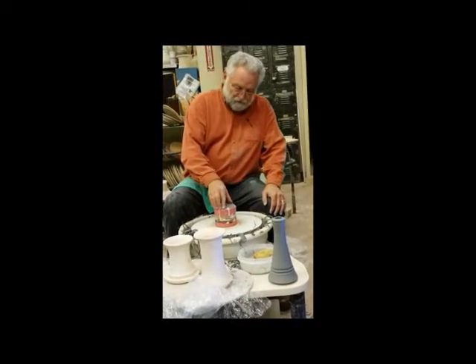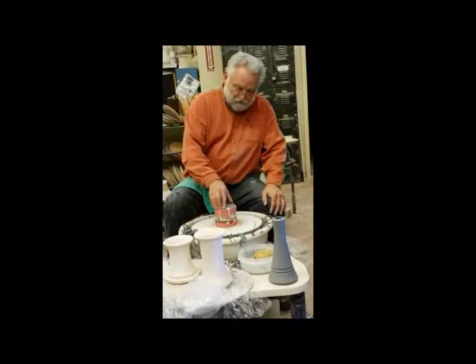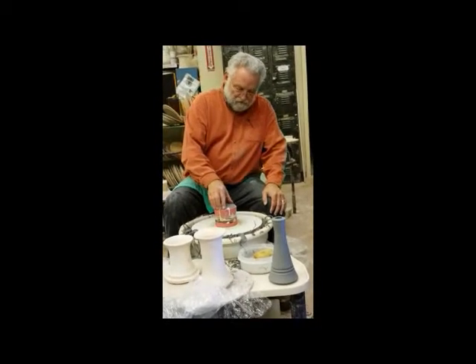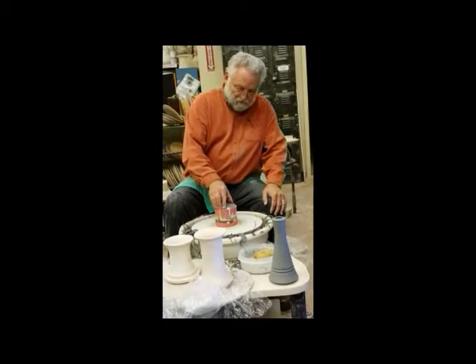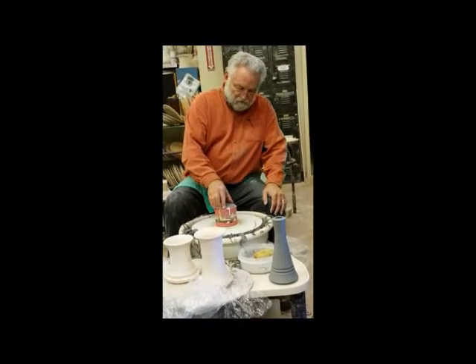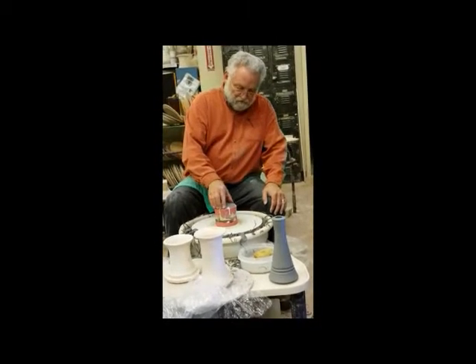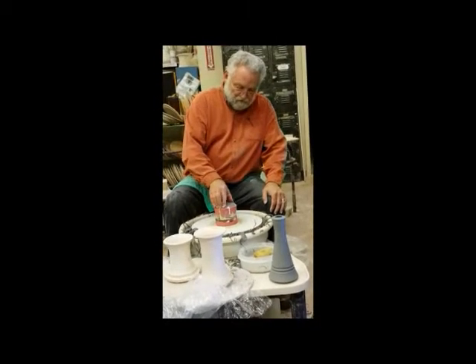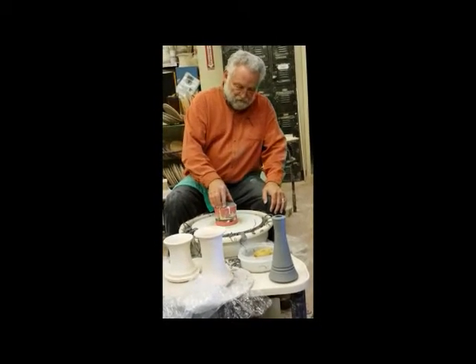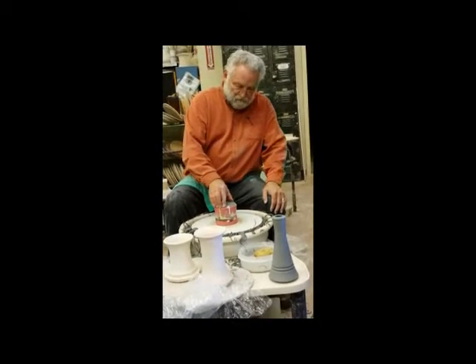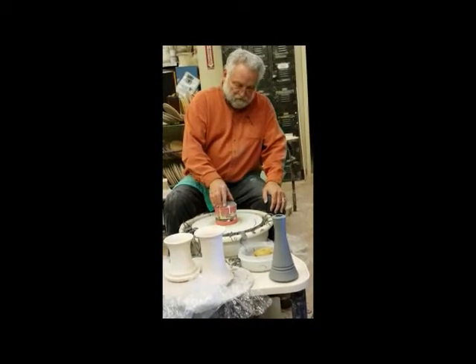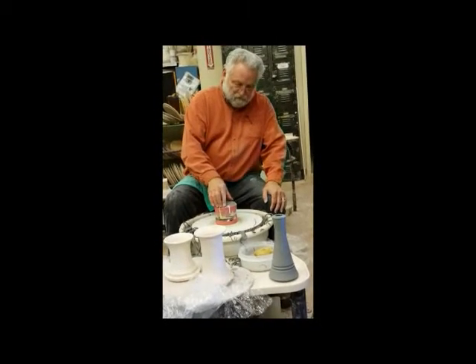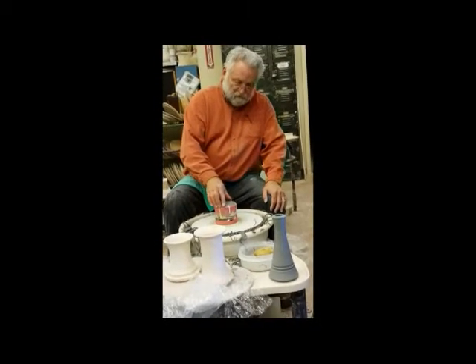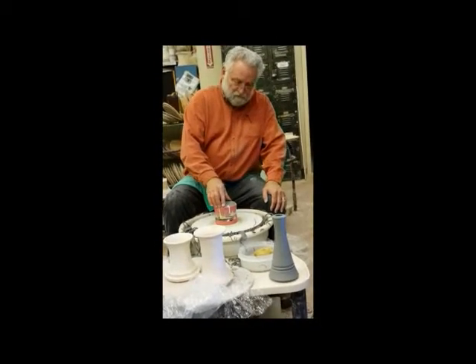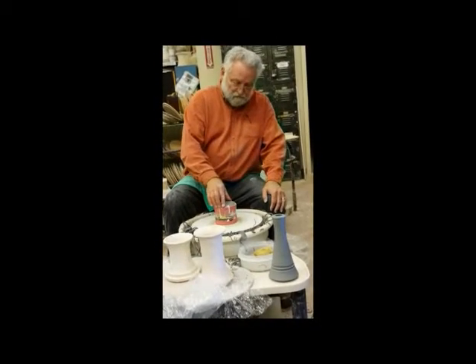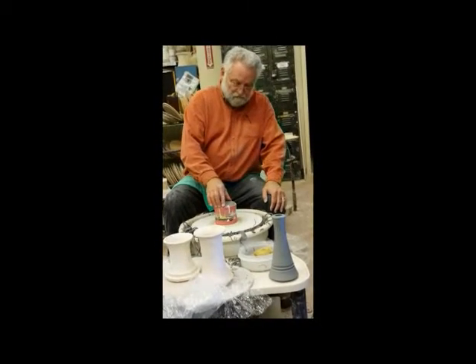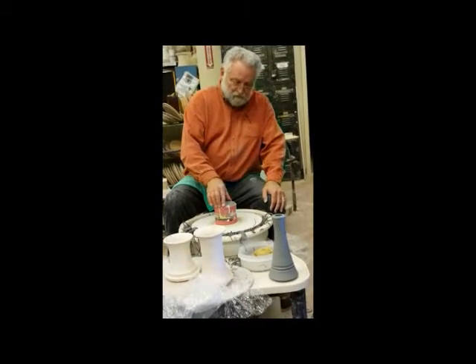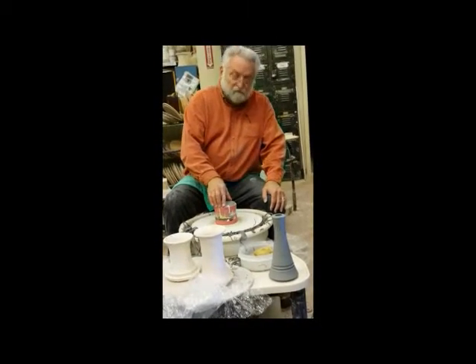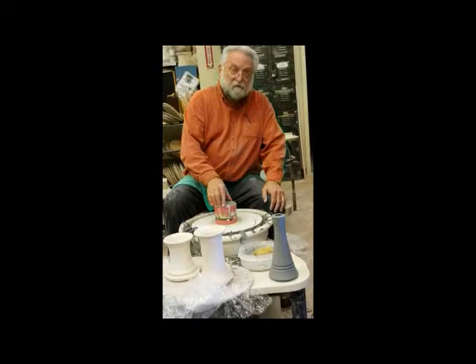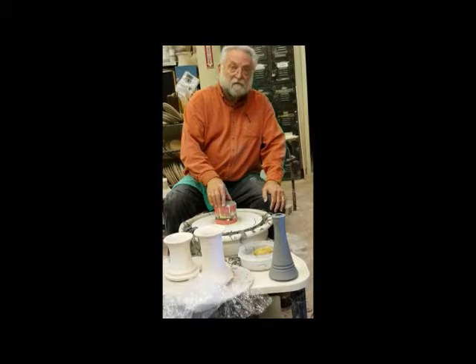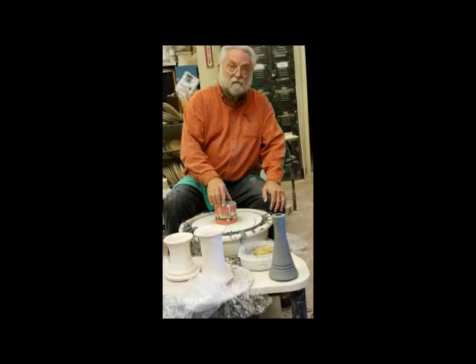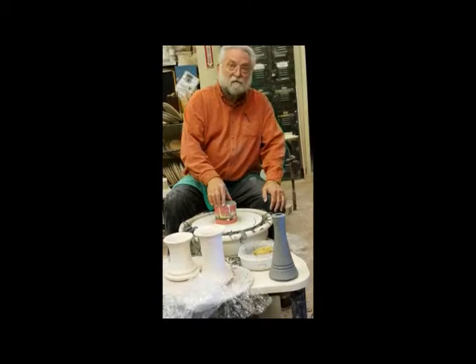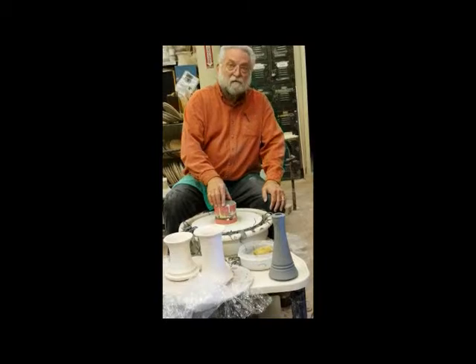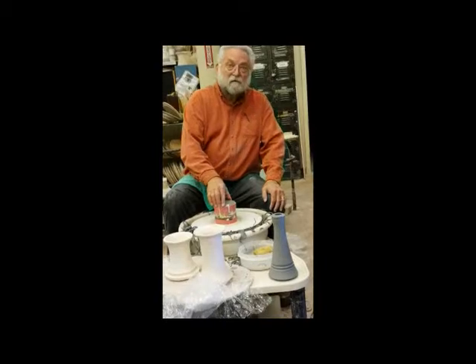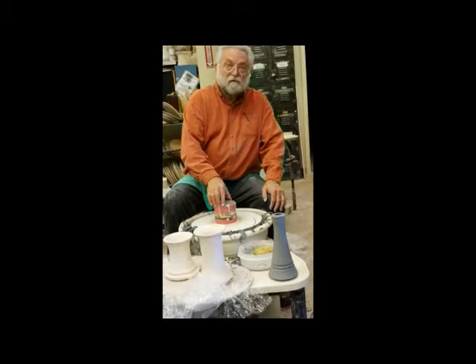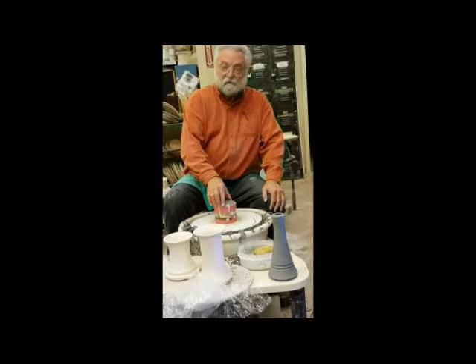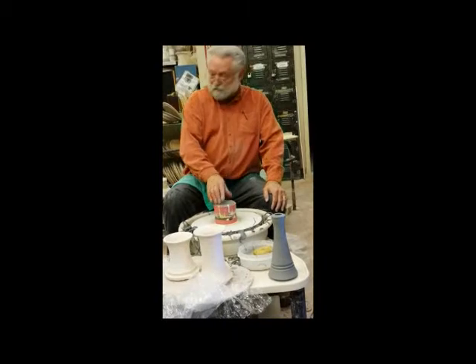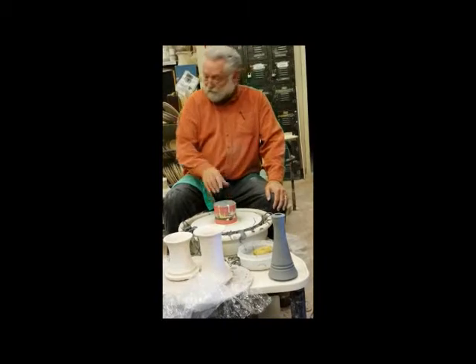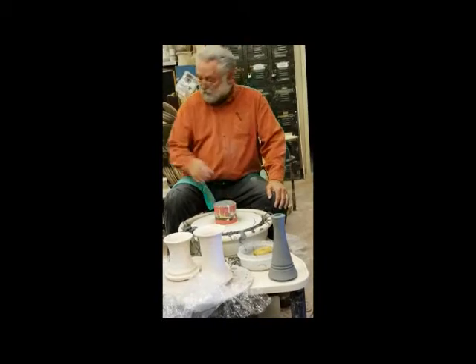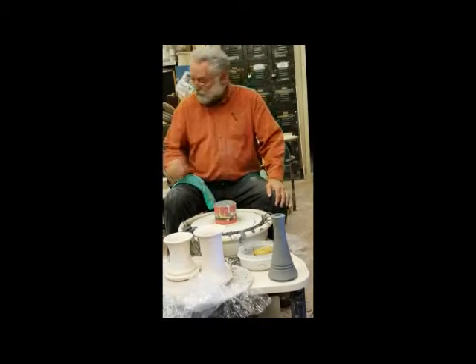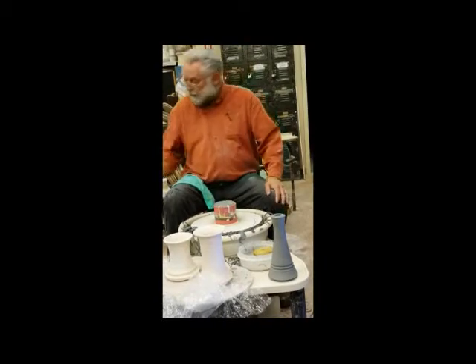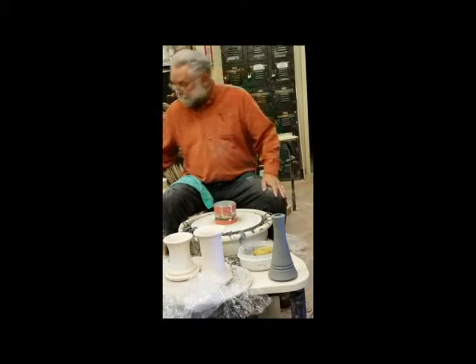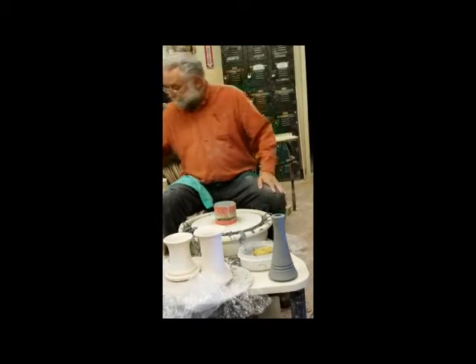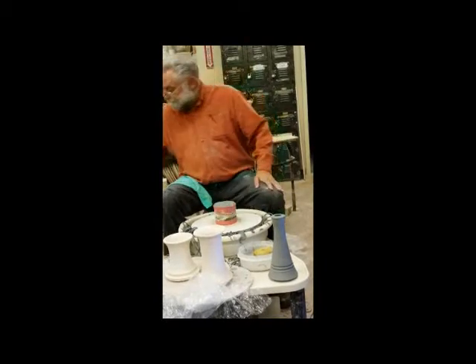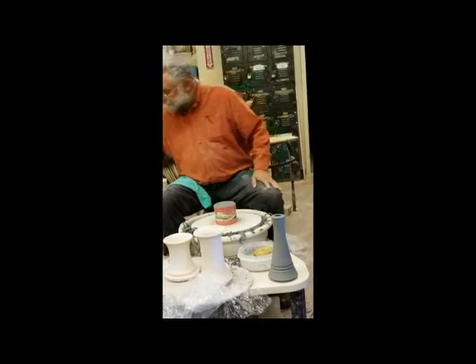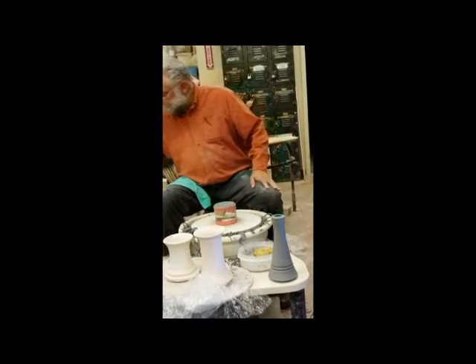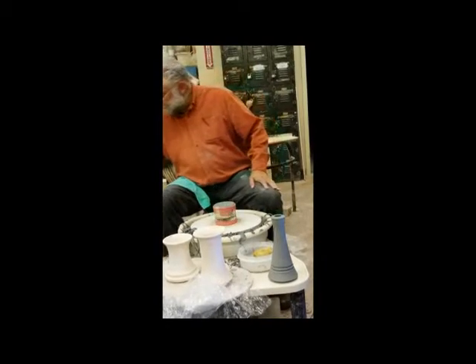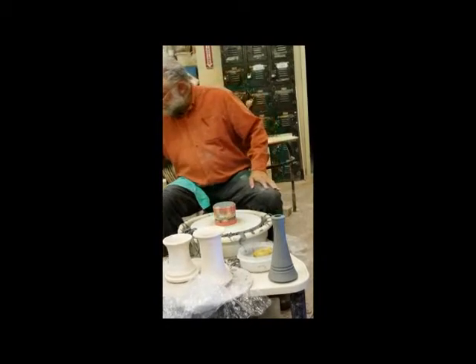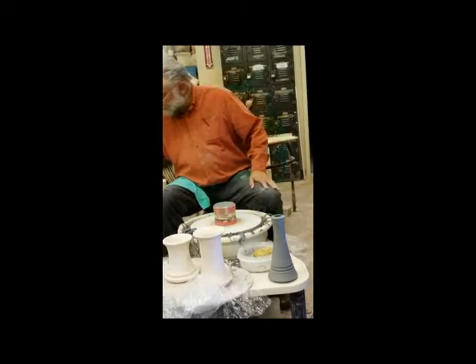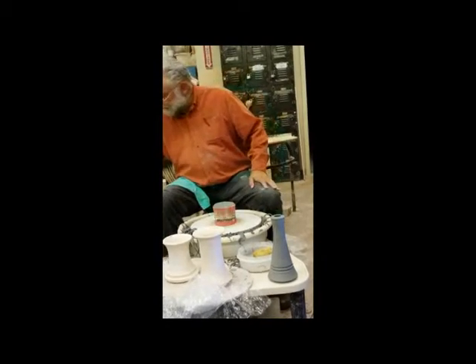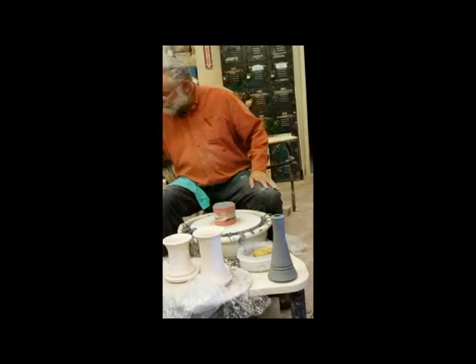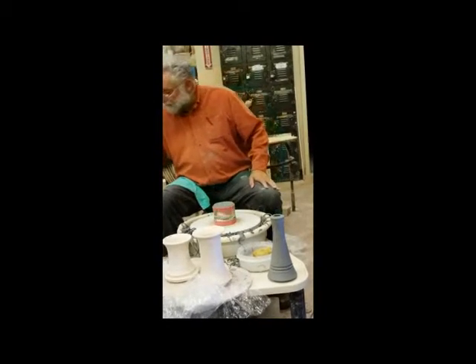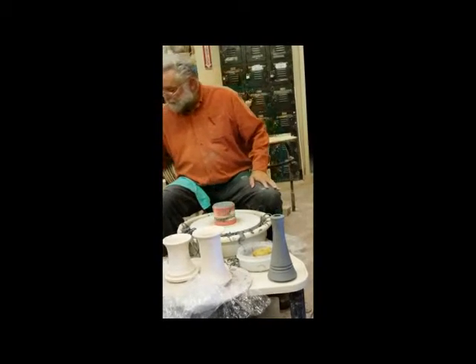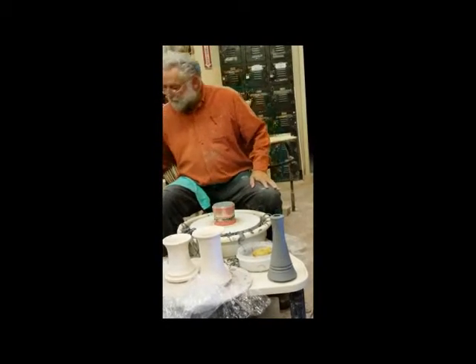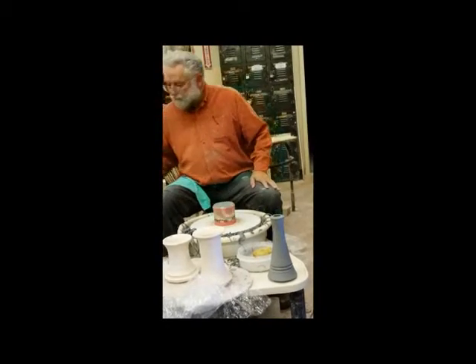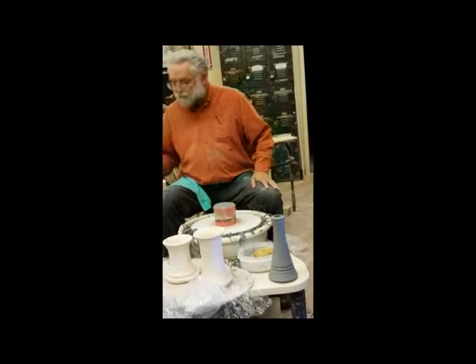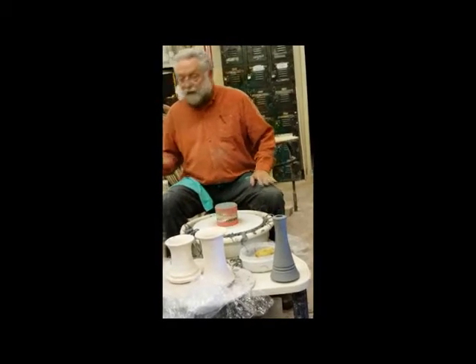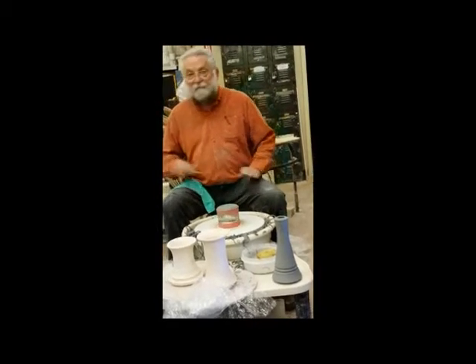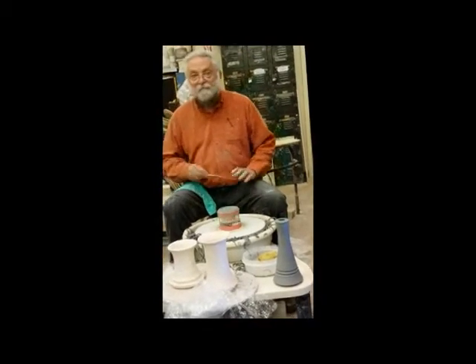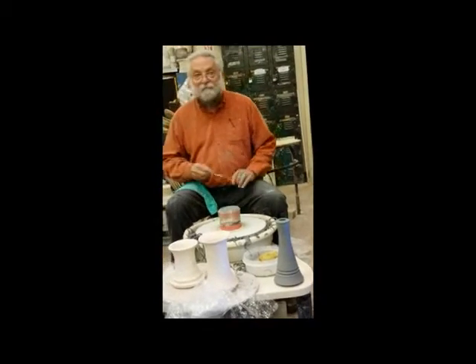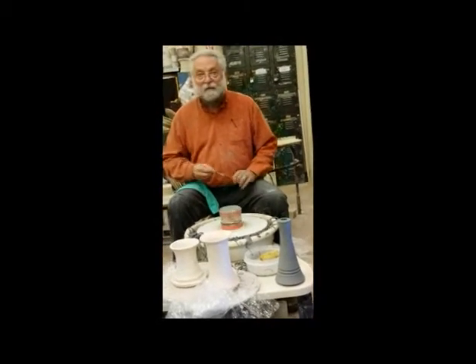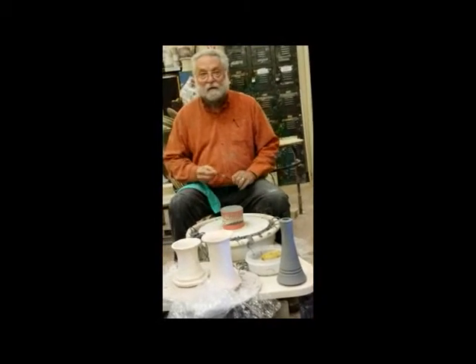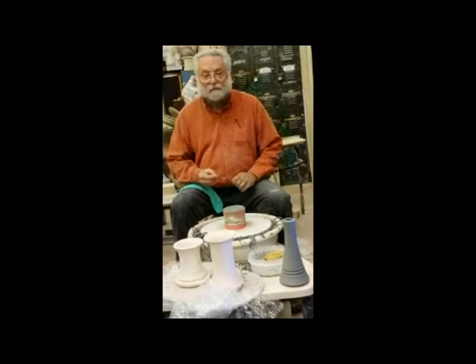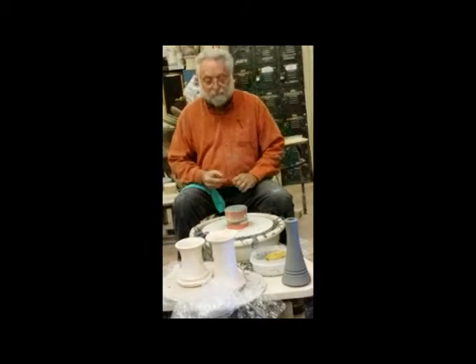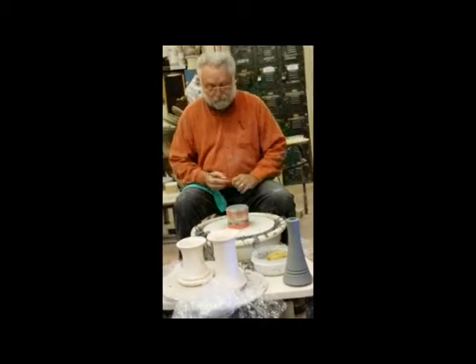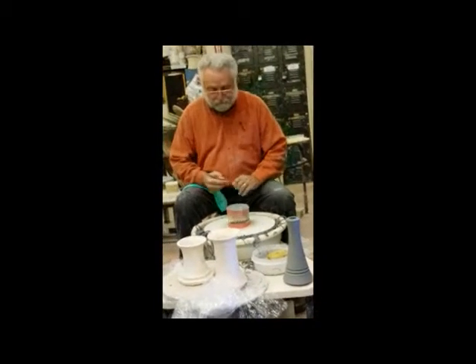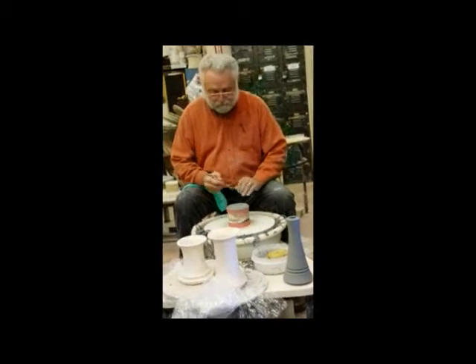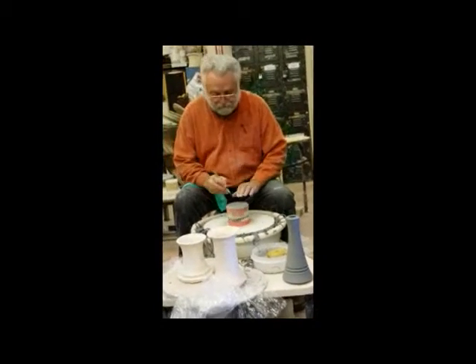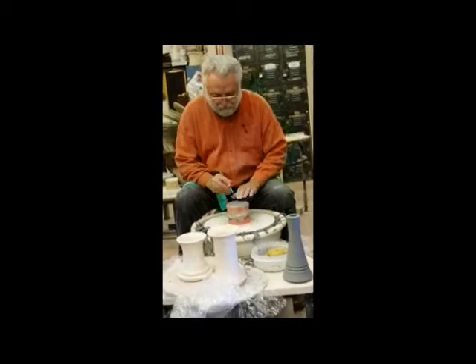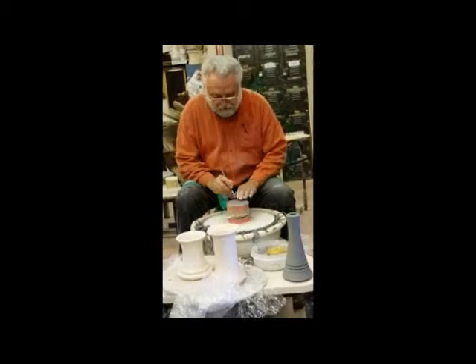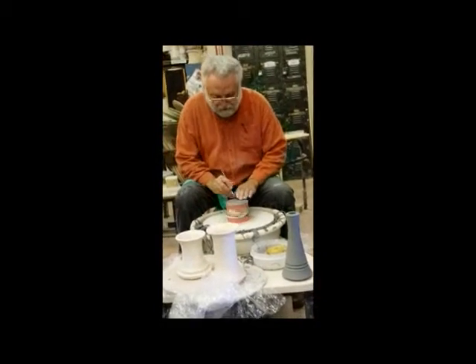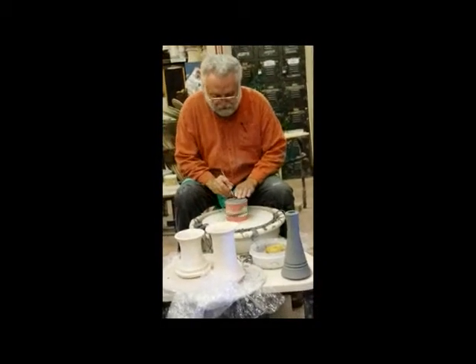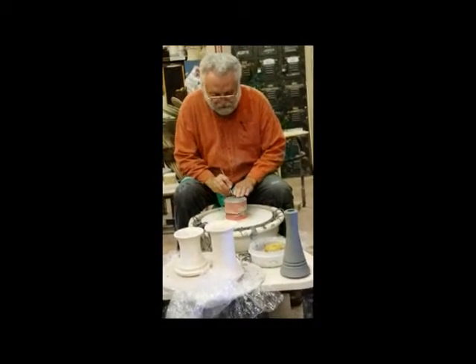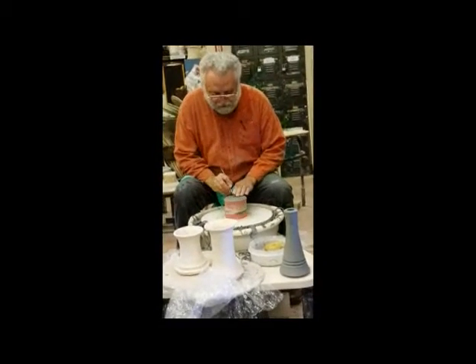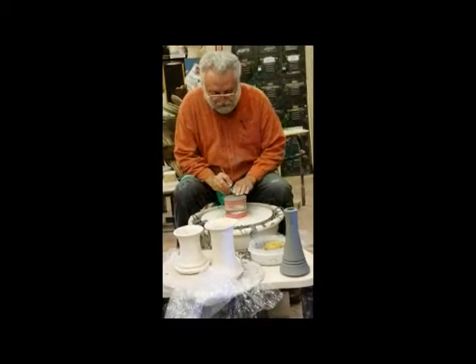So you're going to keep these in the damp room until next week then? Yes.